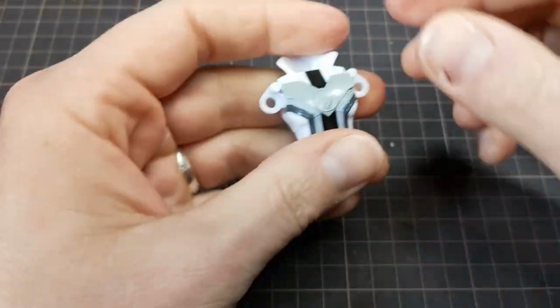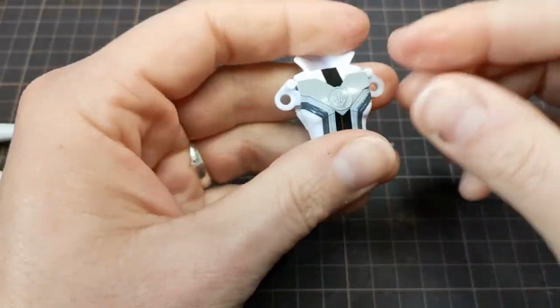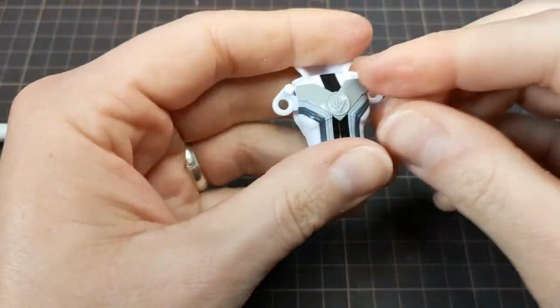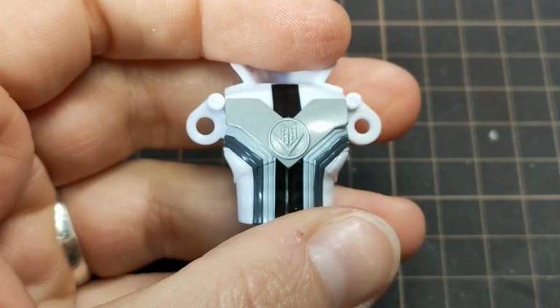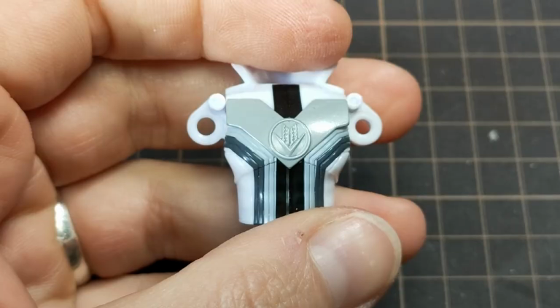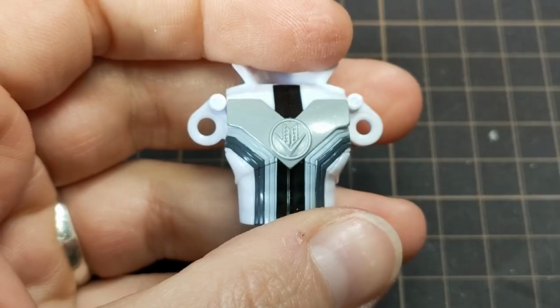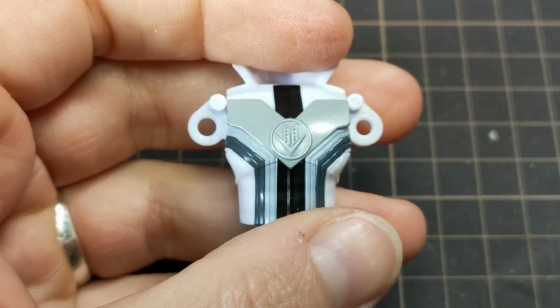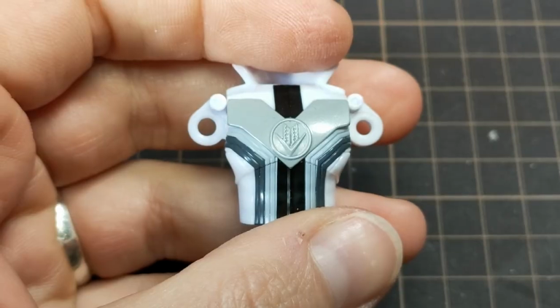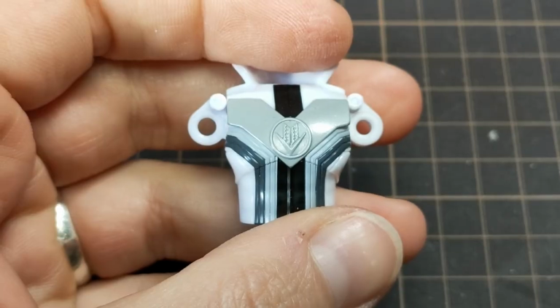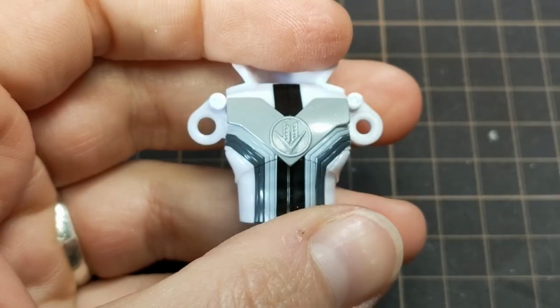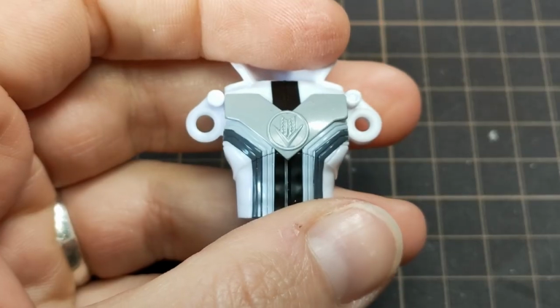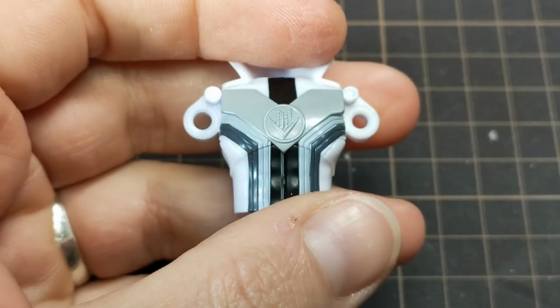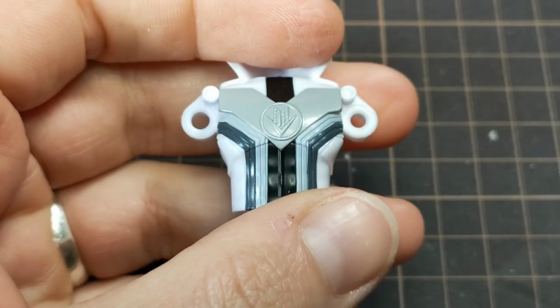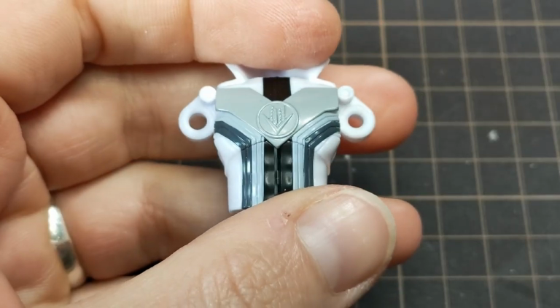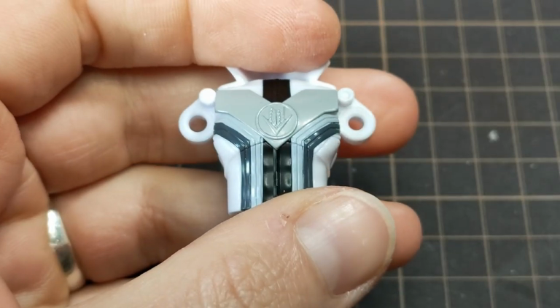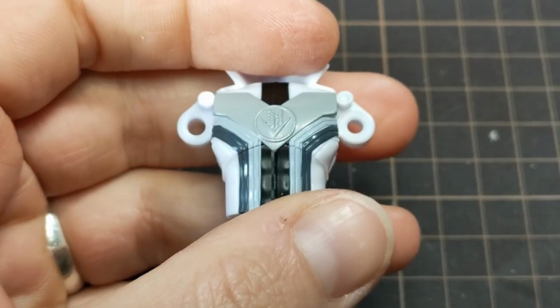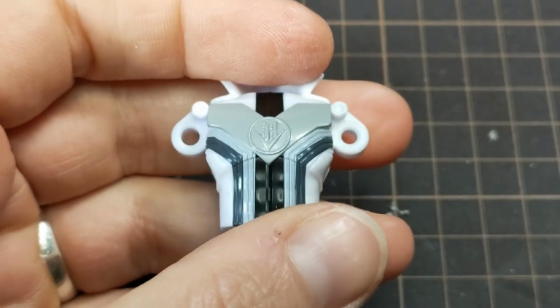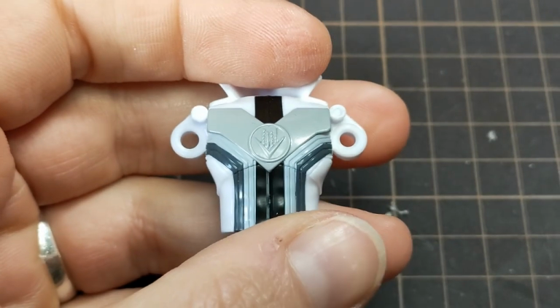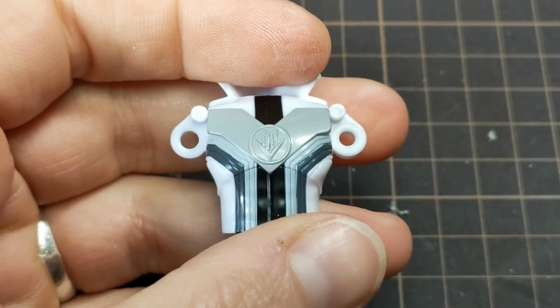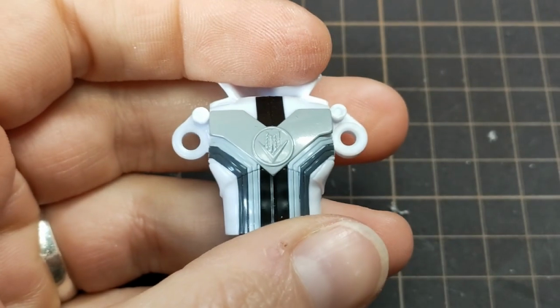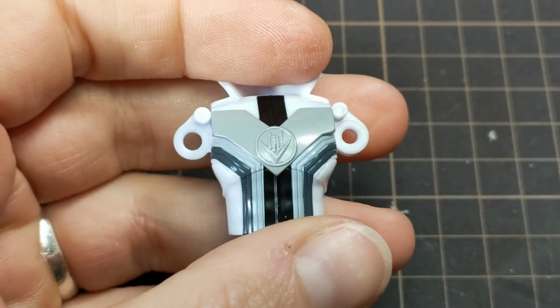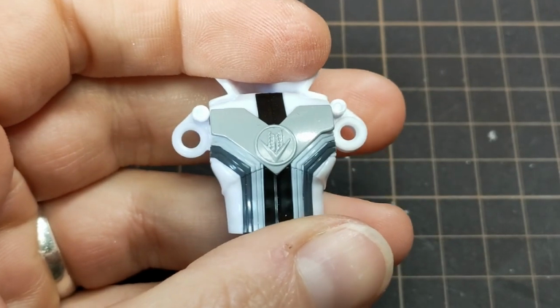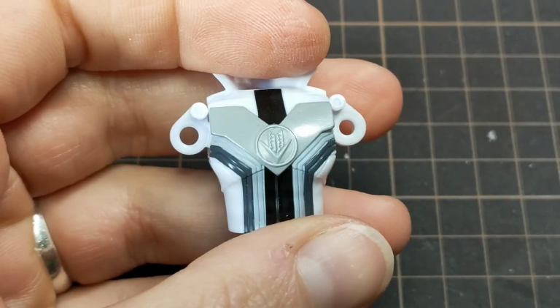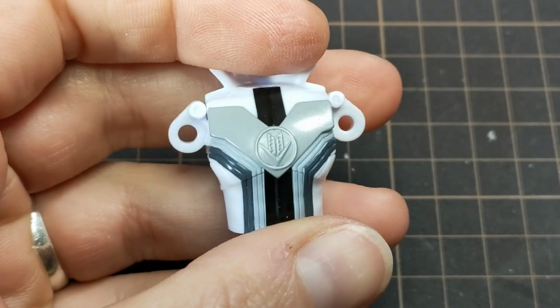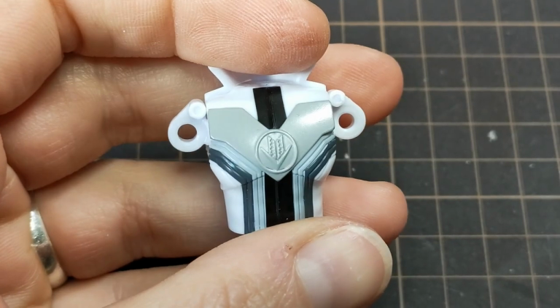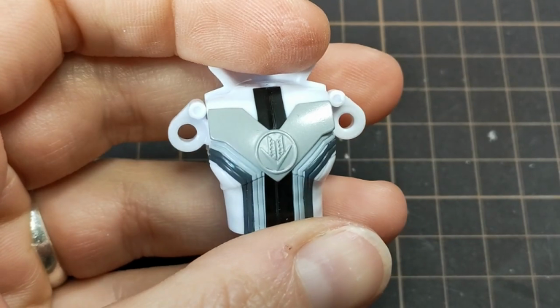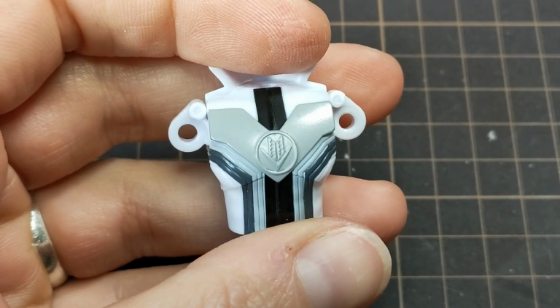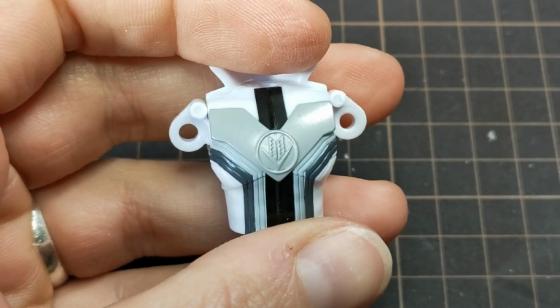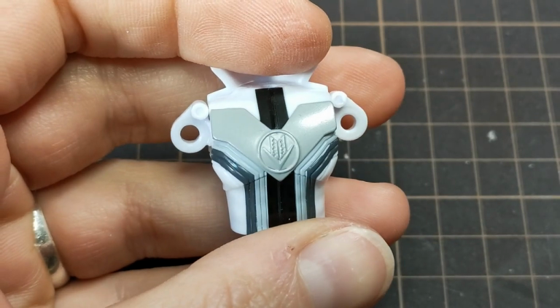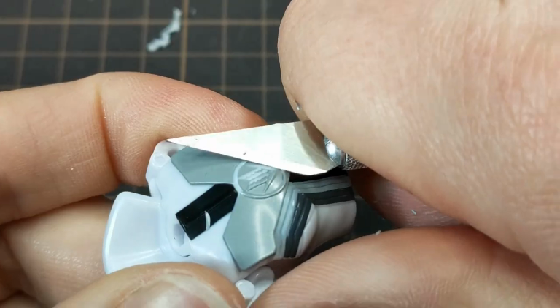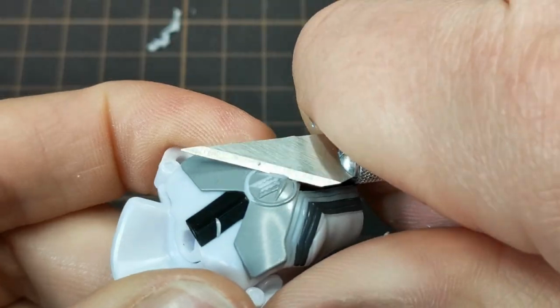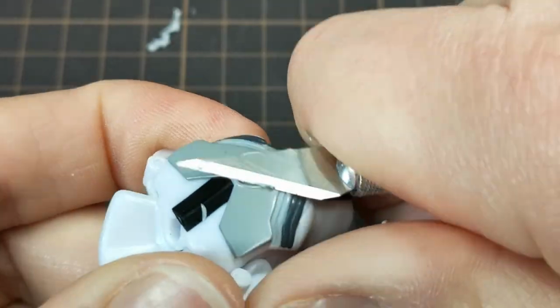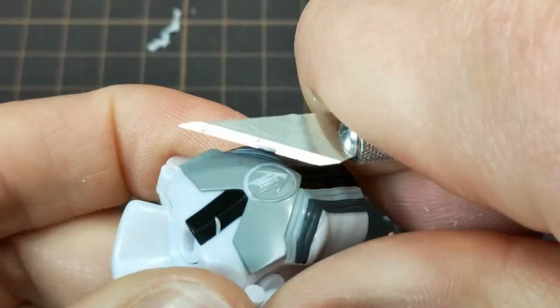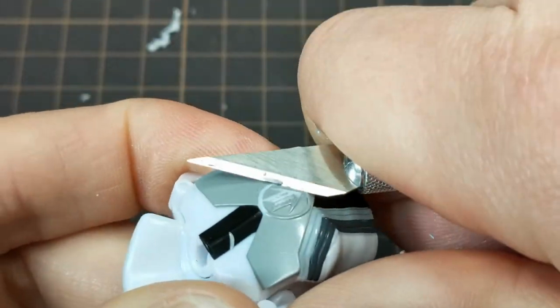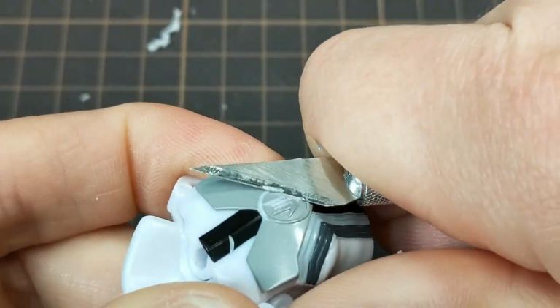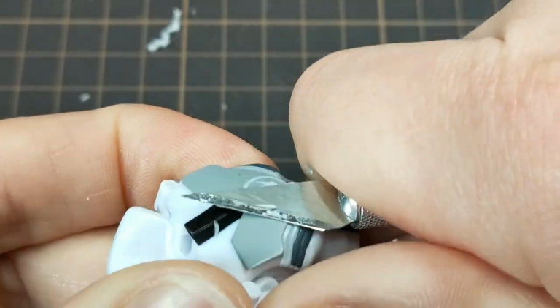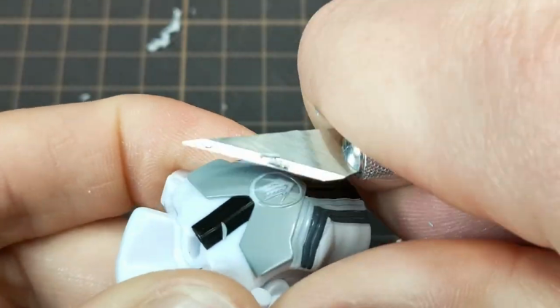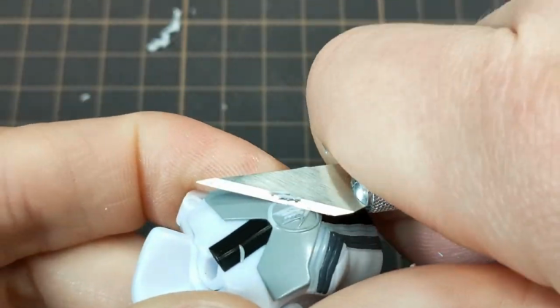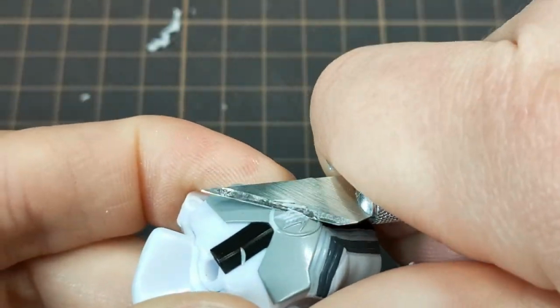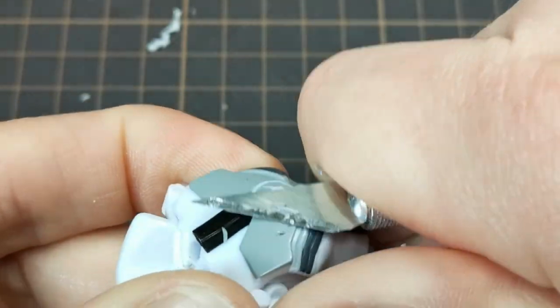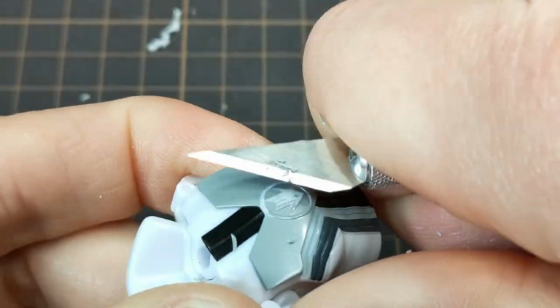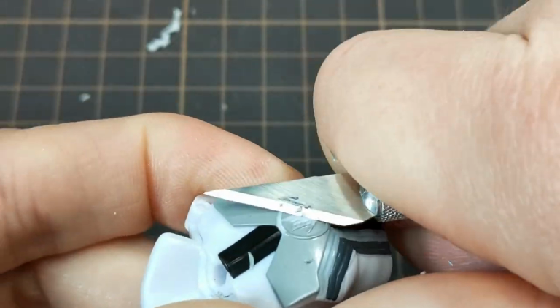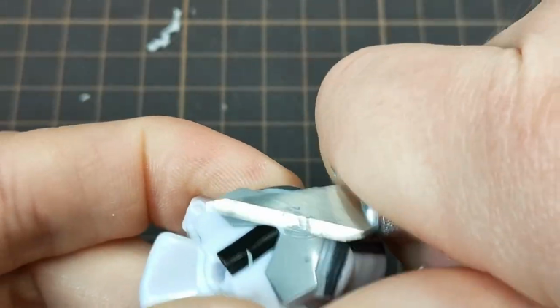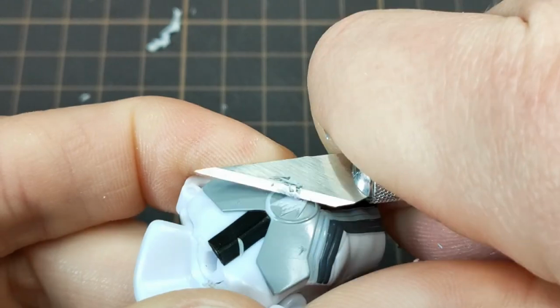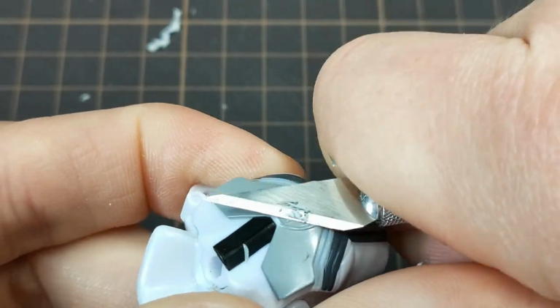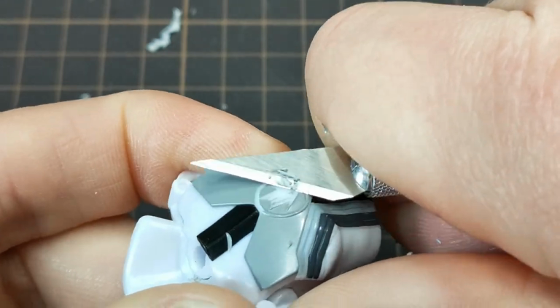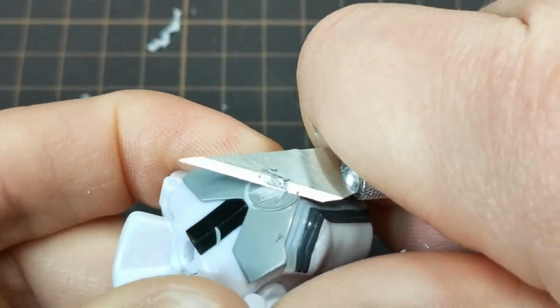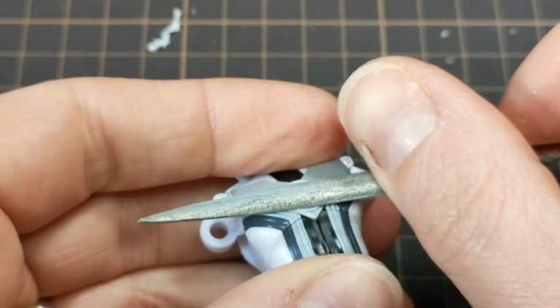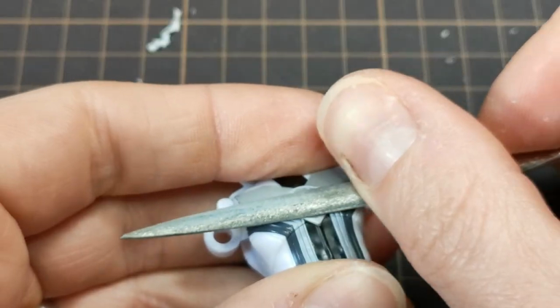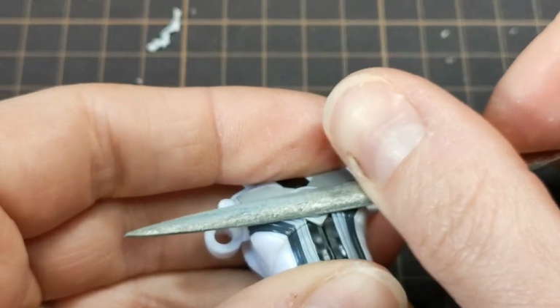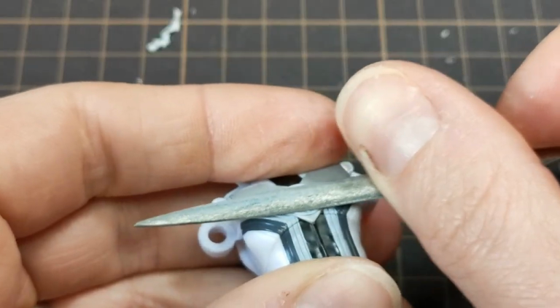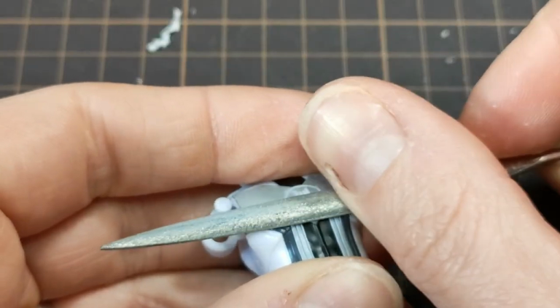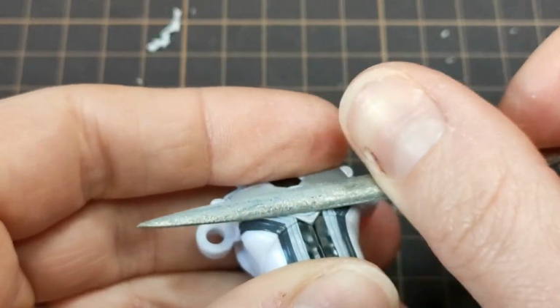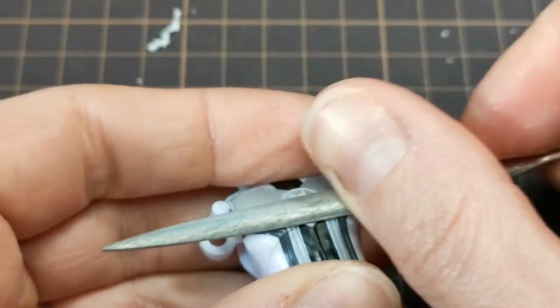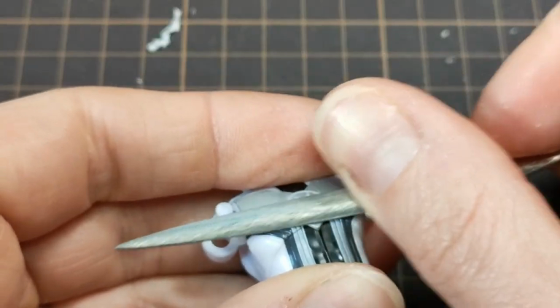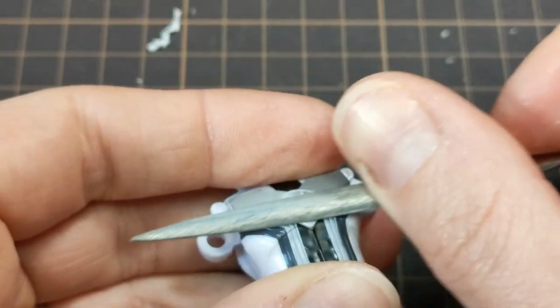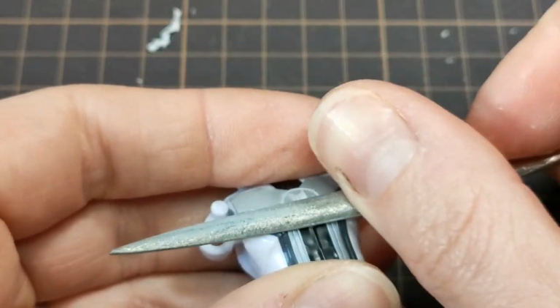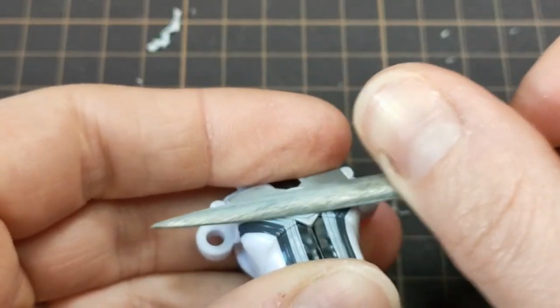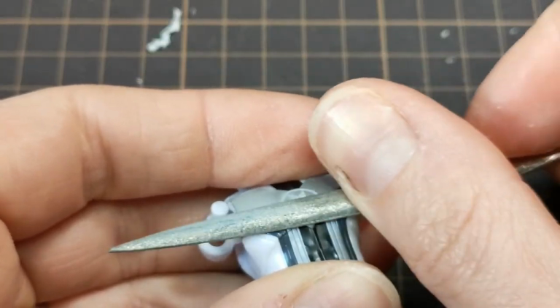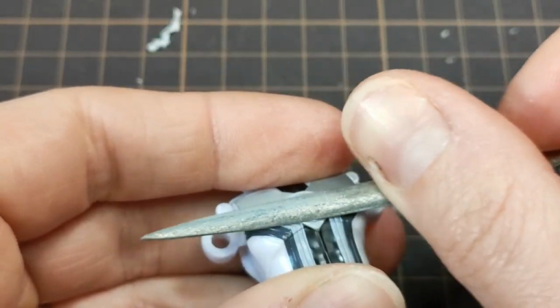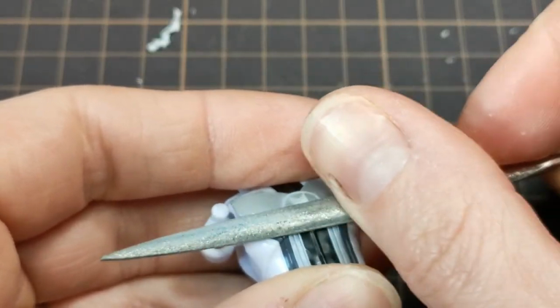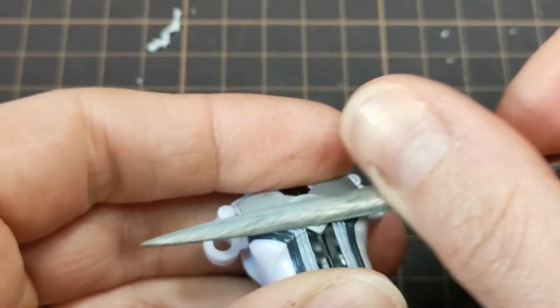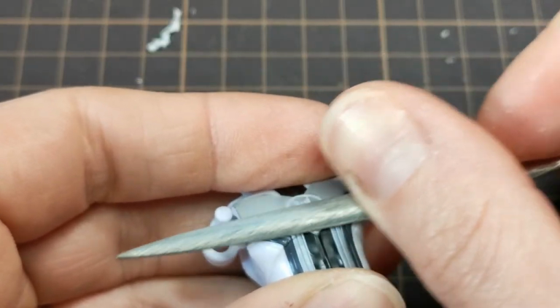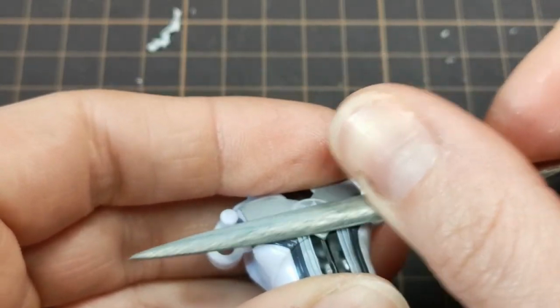This weird logo is a bit too identifiable, so I shaved it off and filed it smooth.